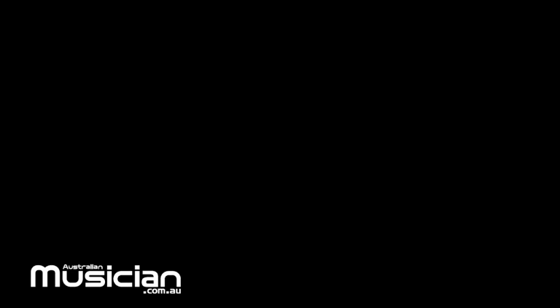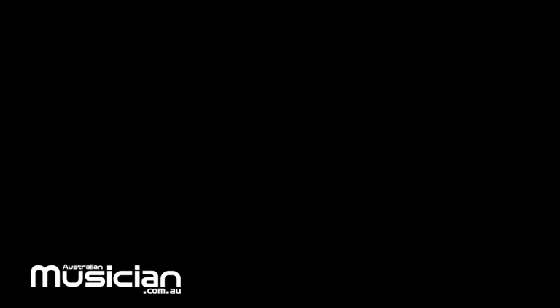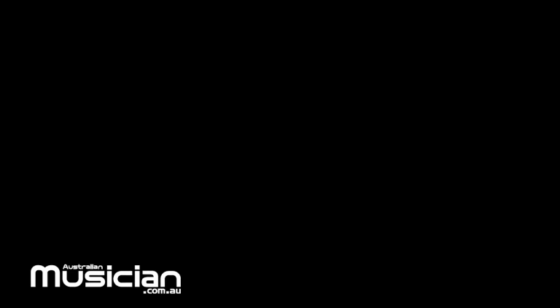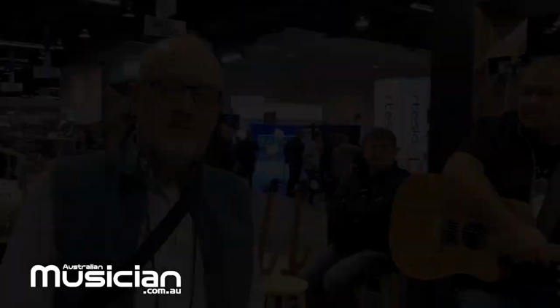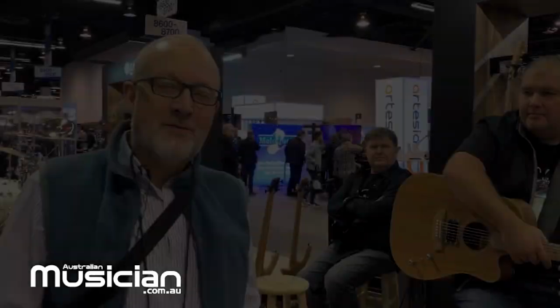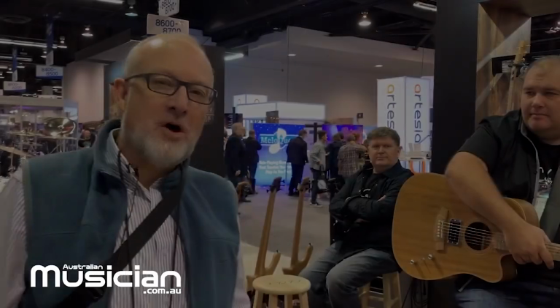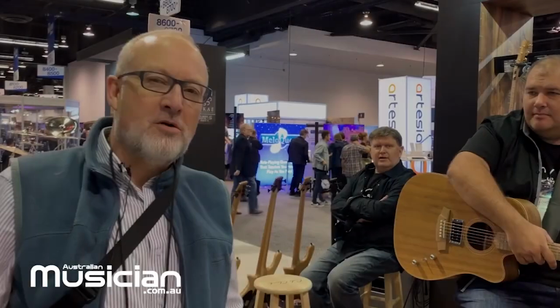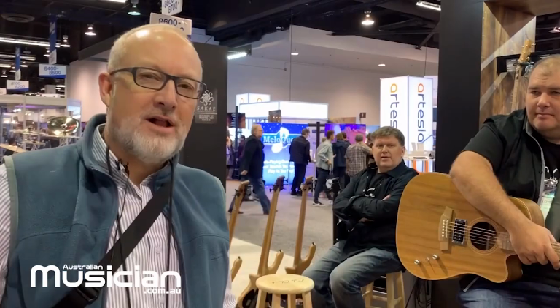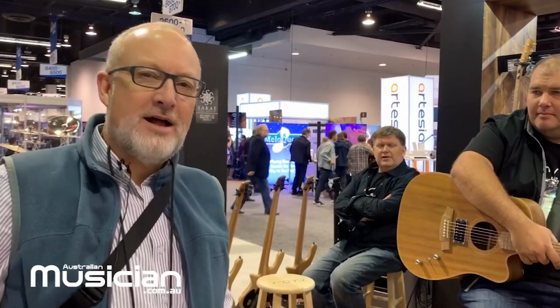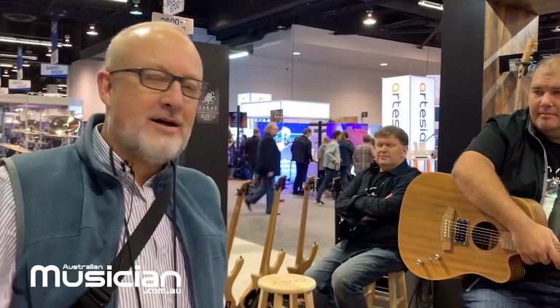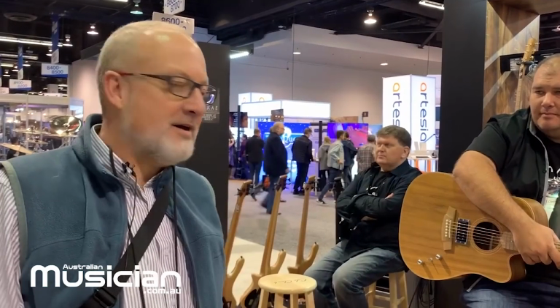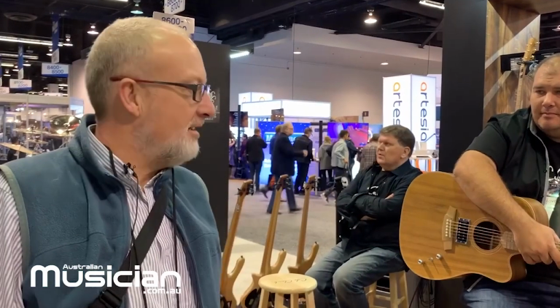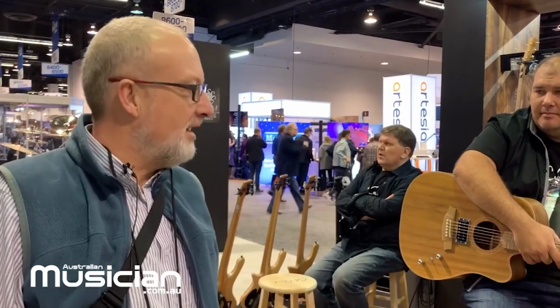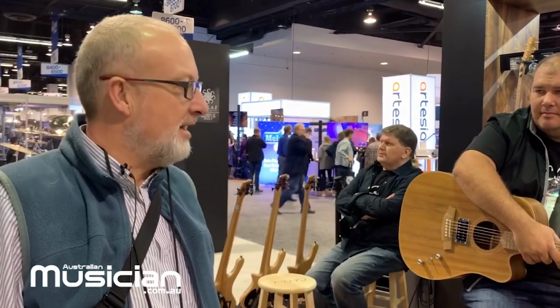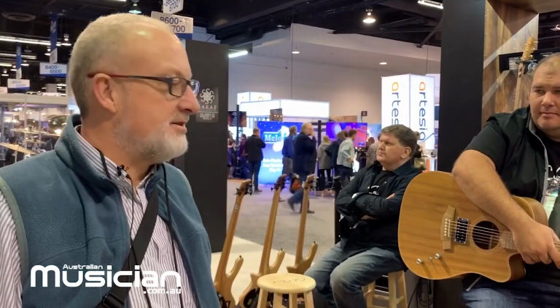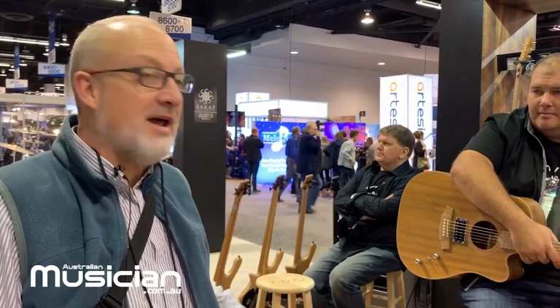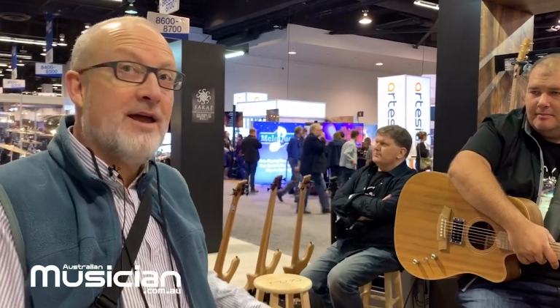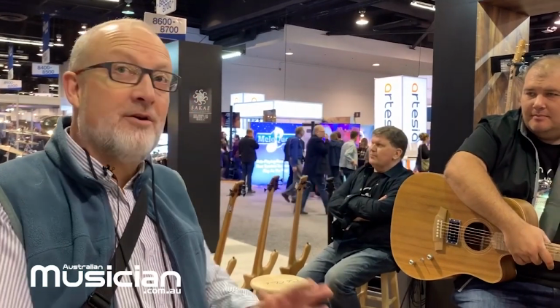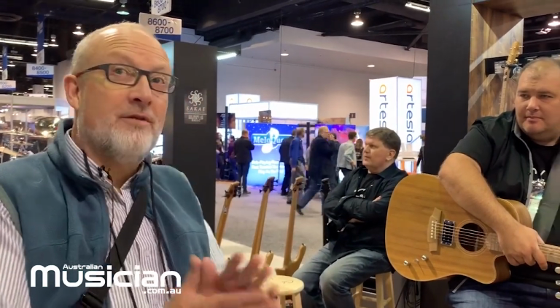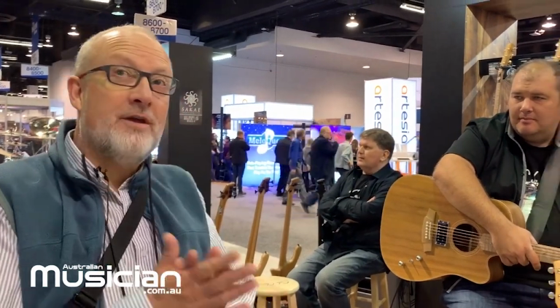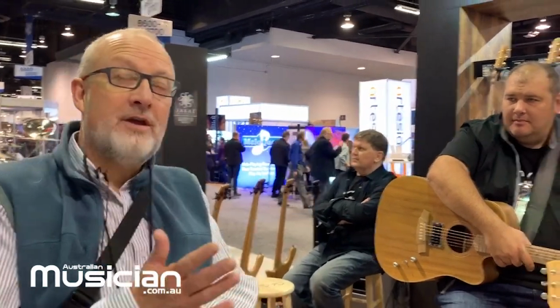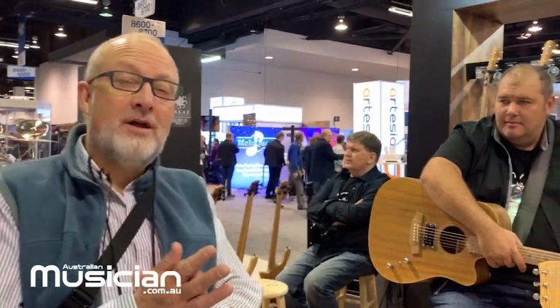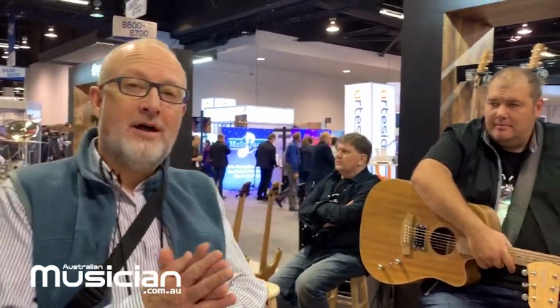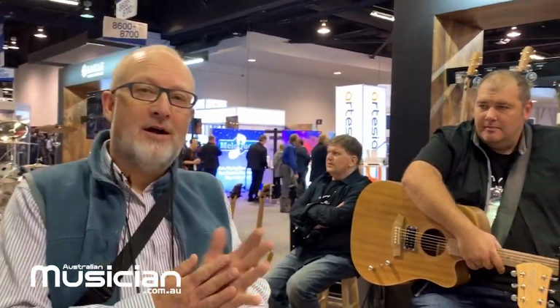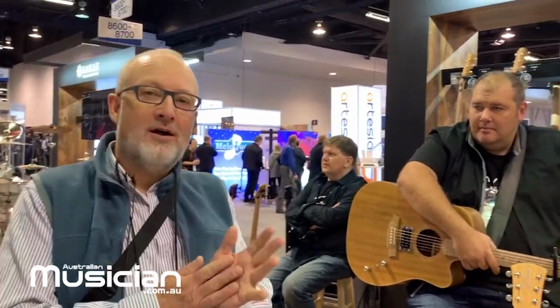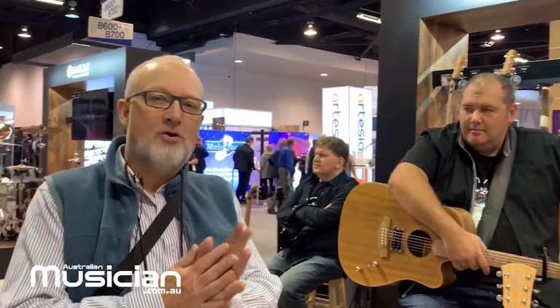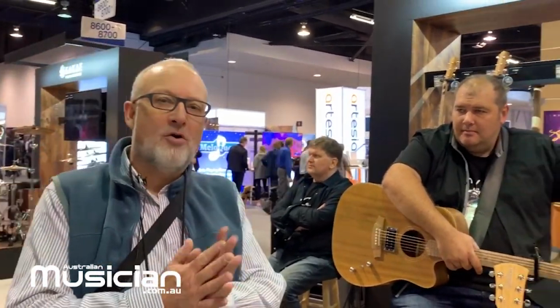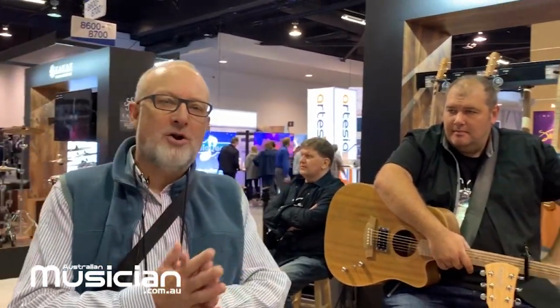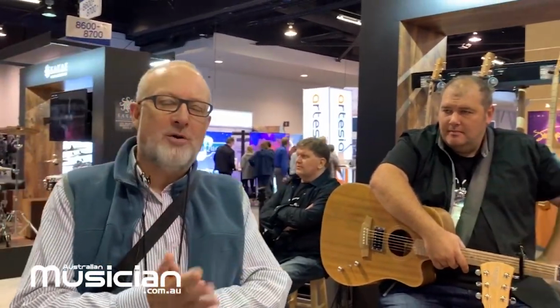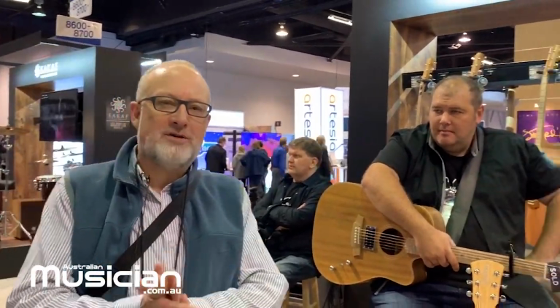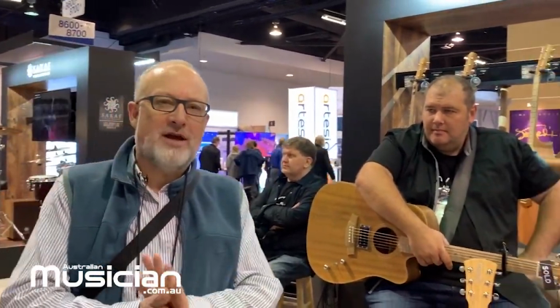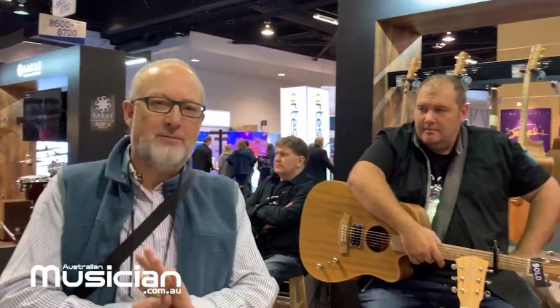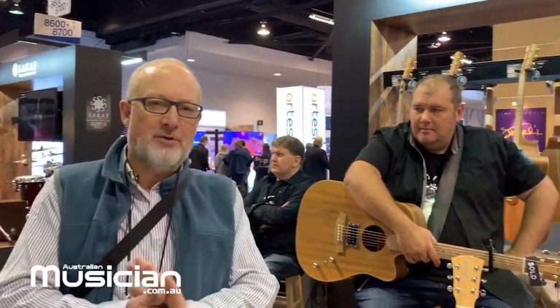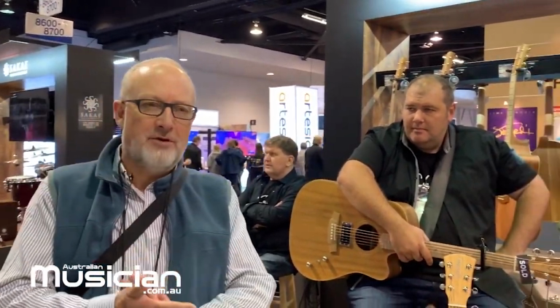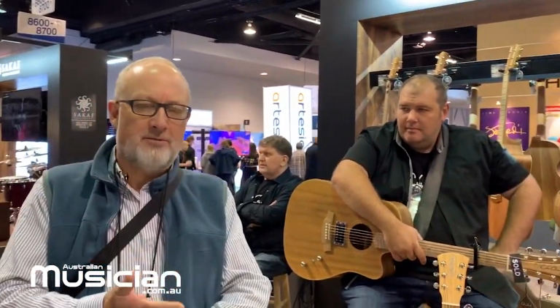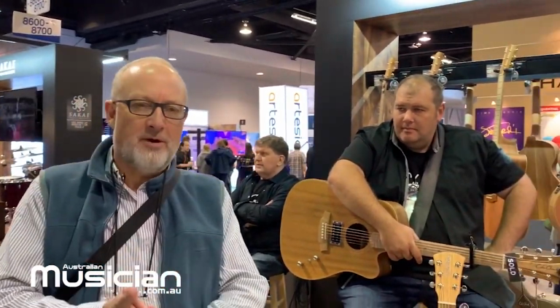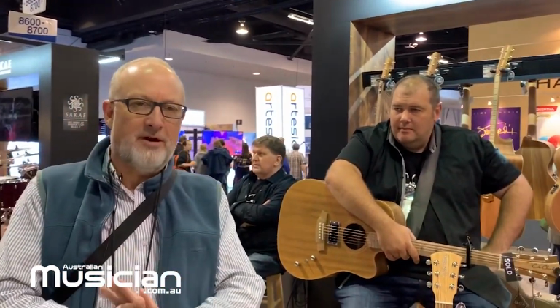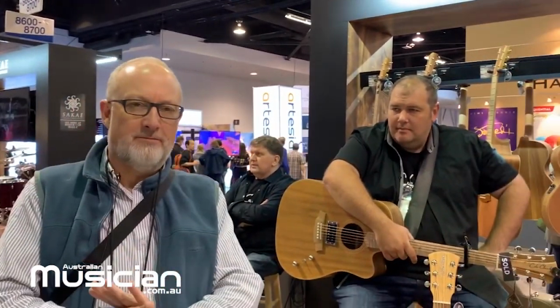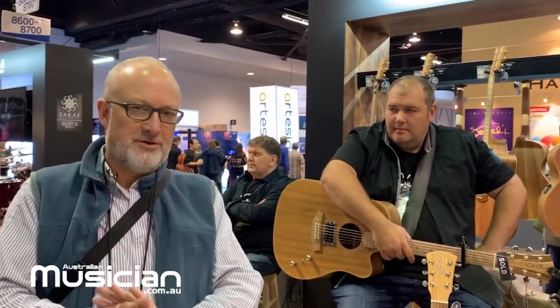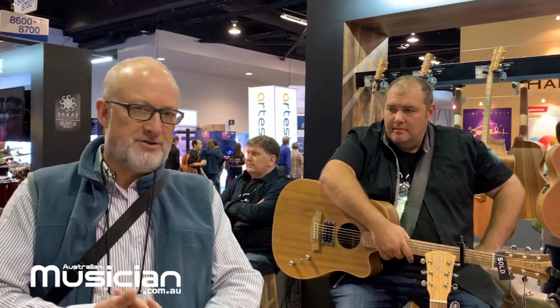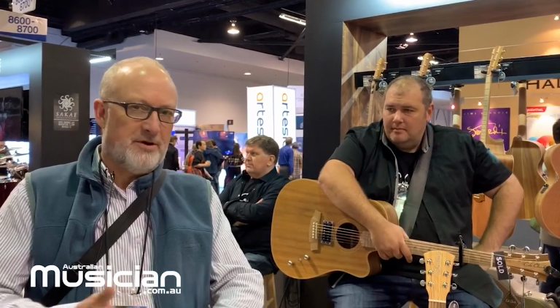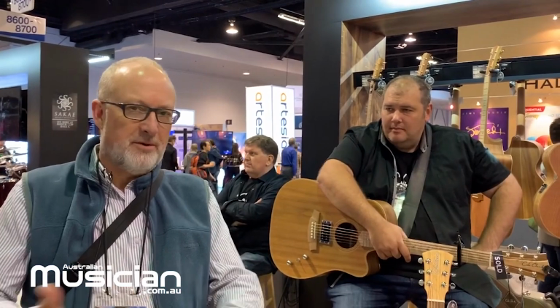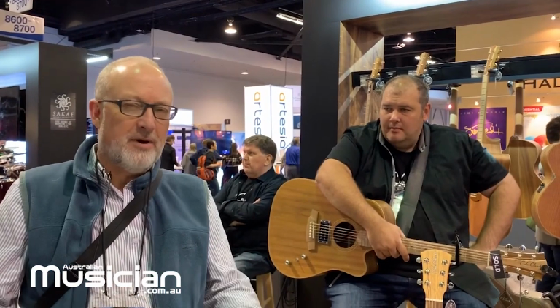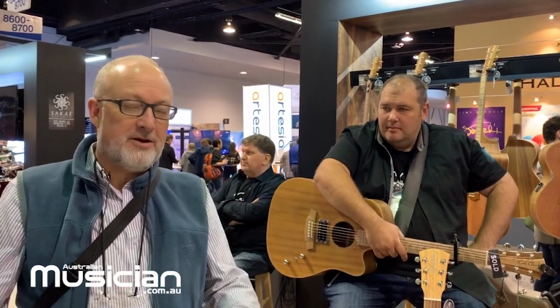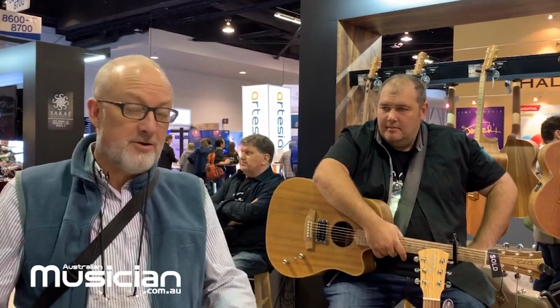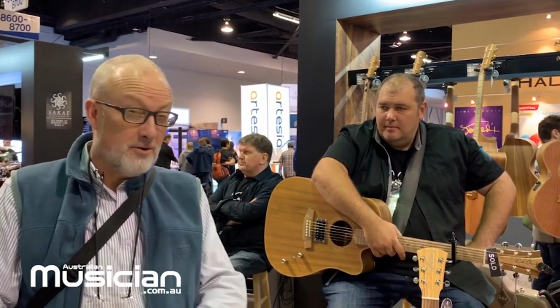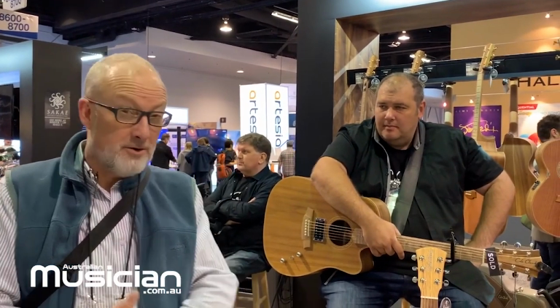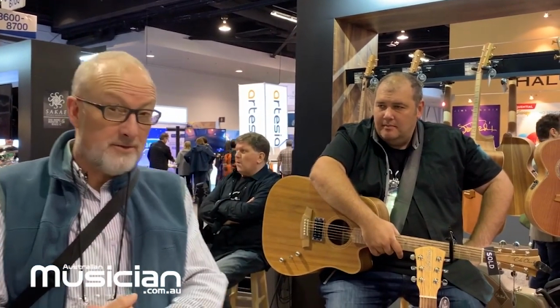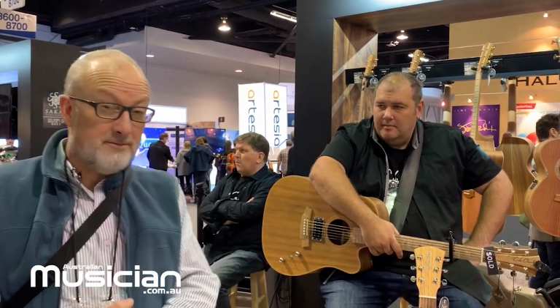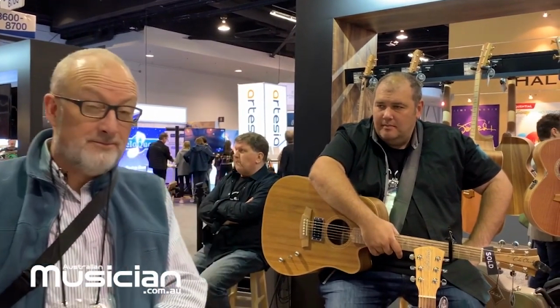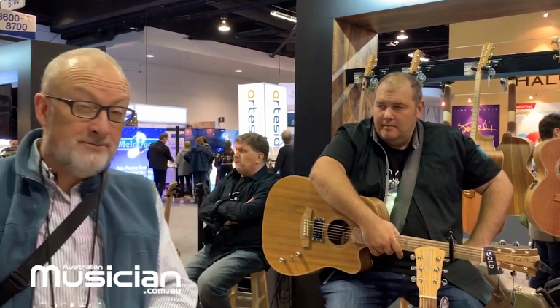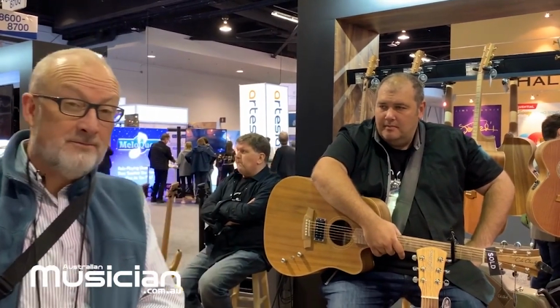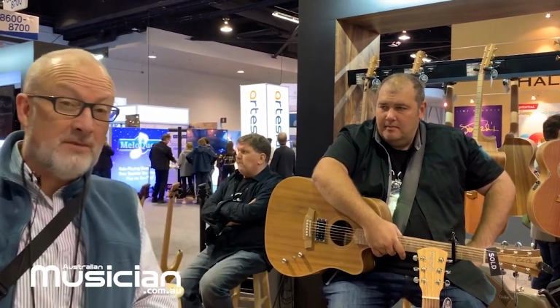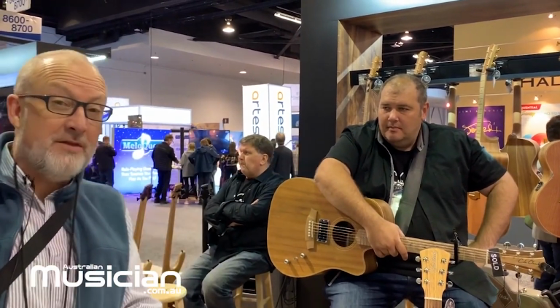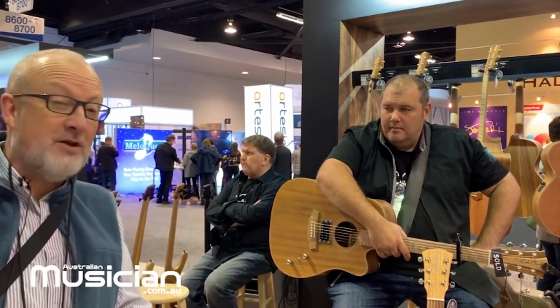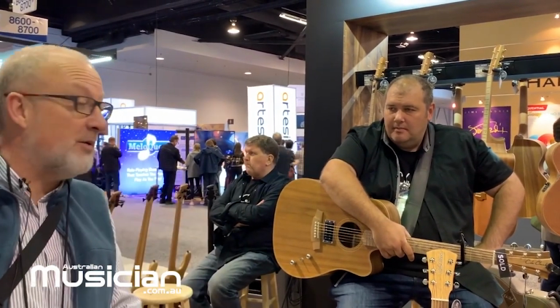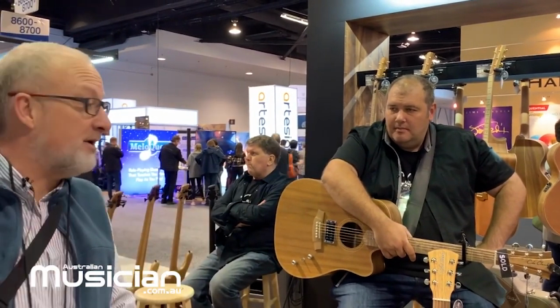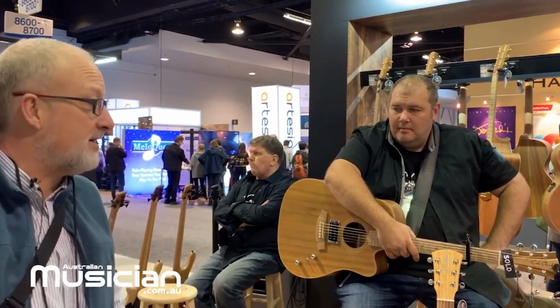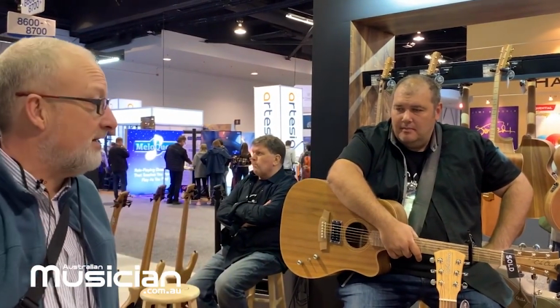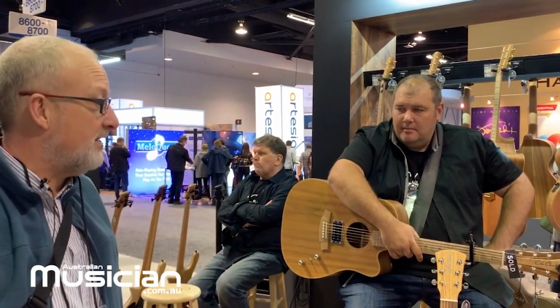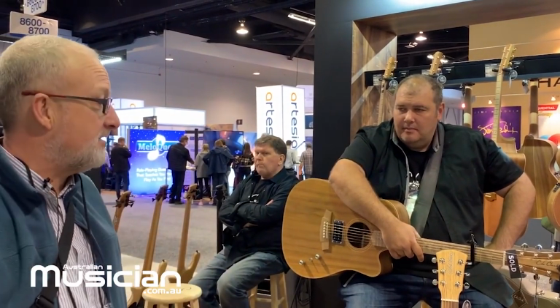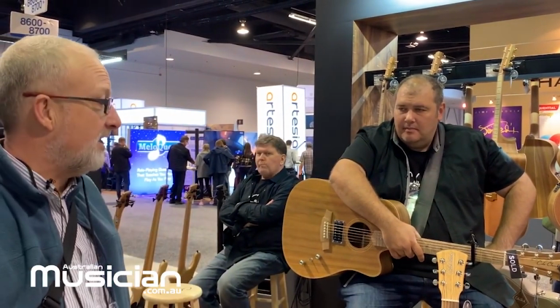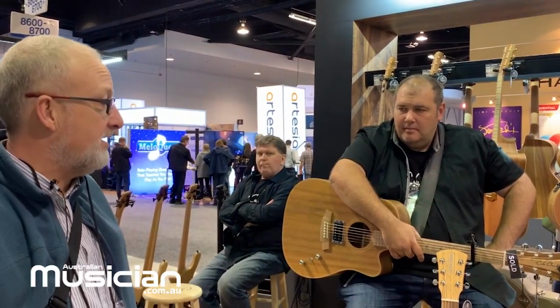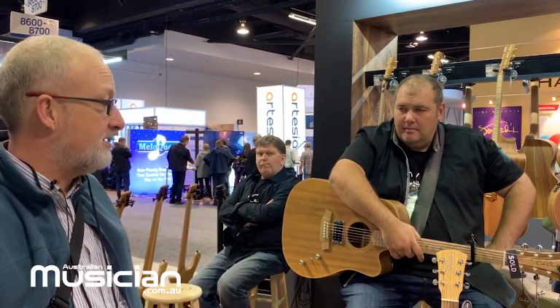Welcome to Cole Clark Stand on the Korg USA booth. We're distributed by Korg in the USA these days.